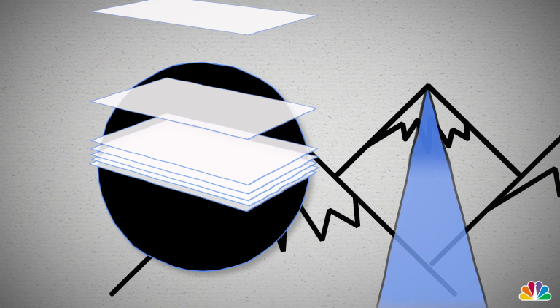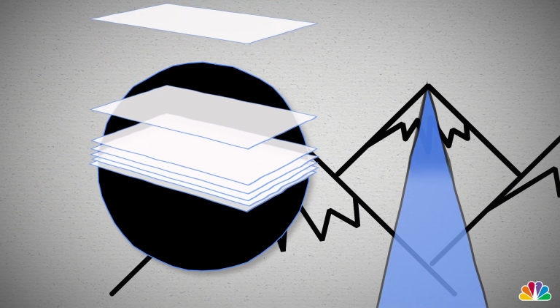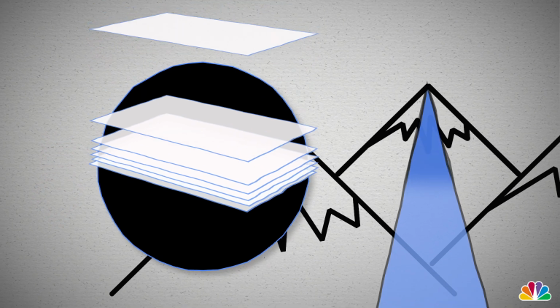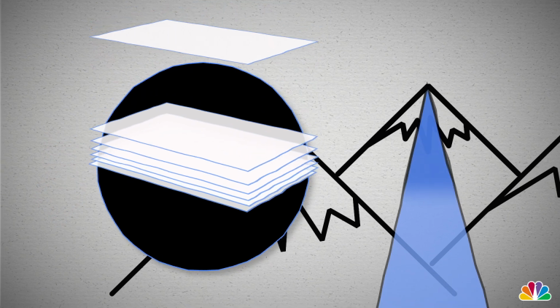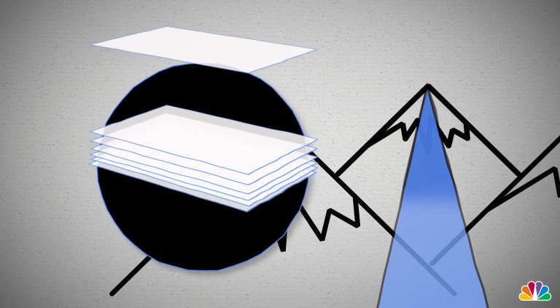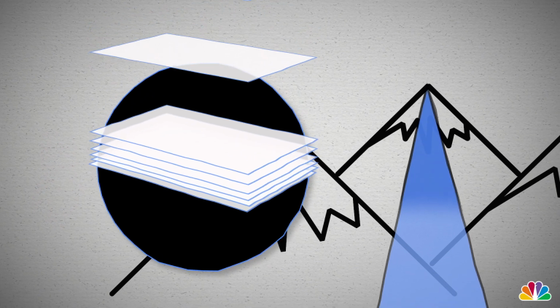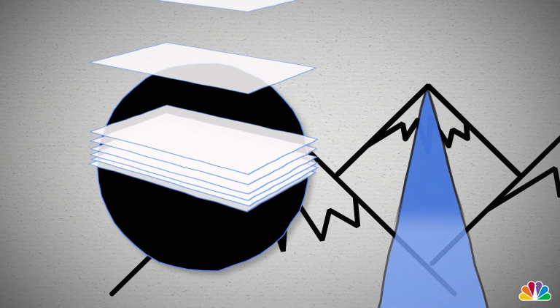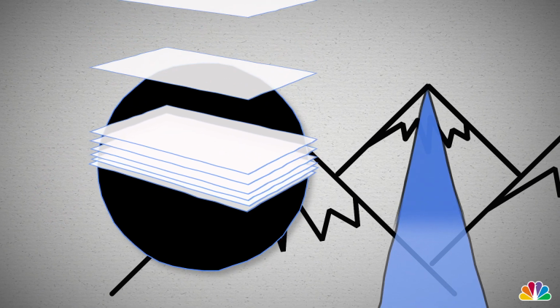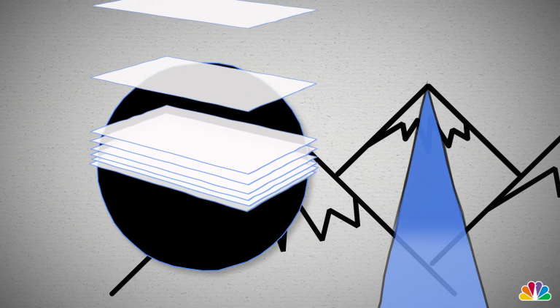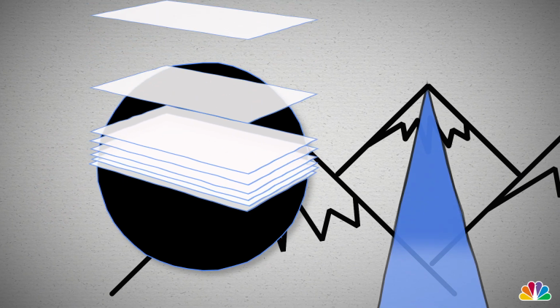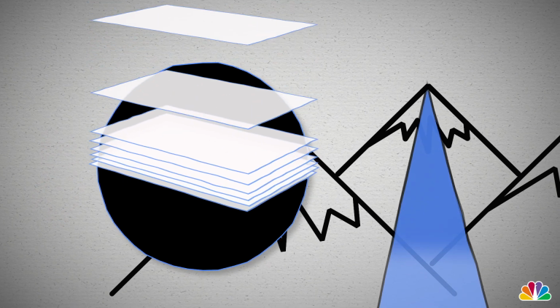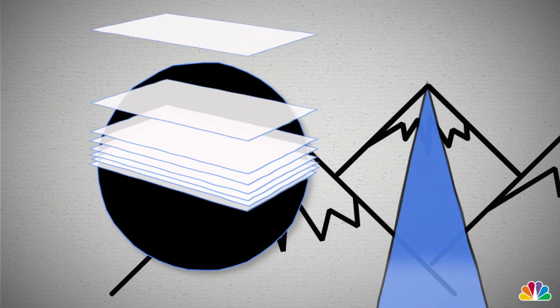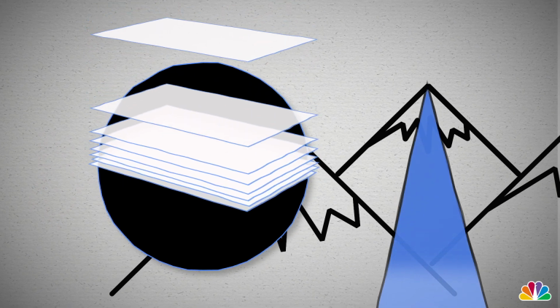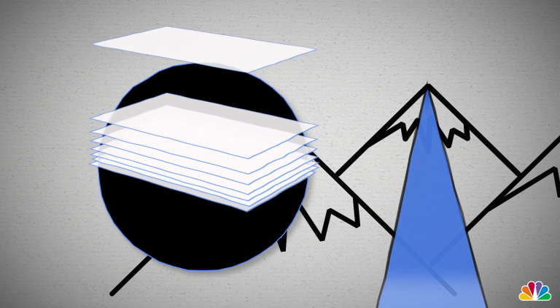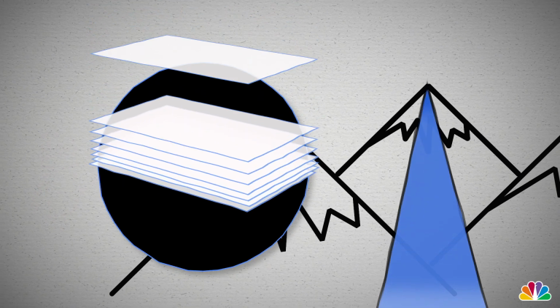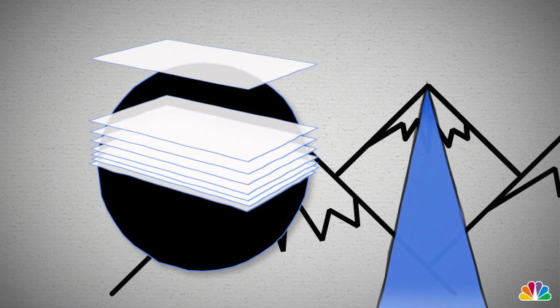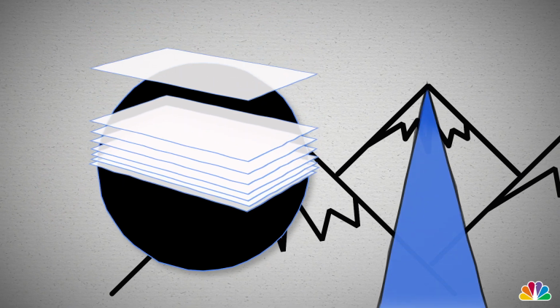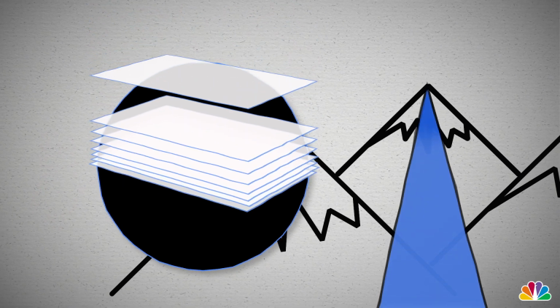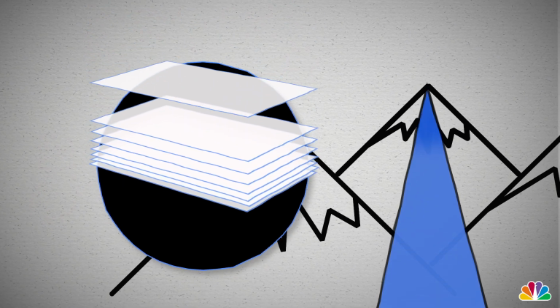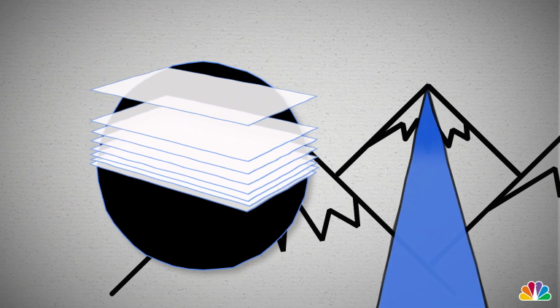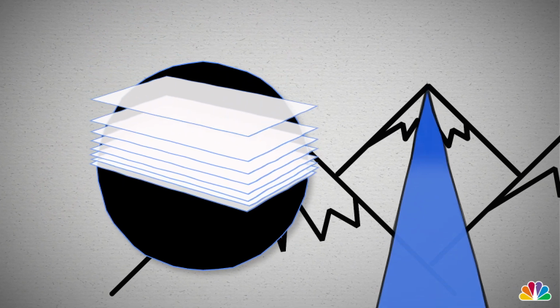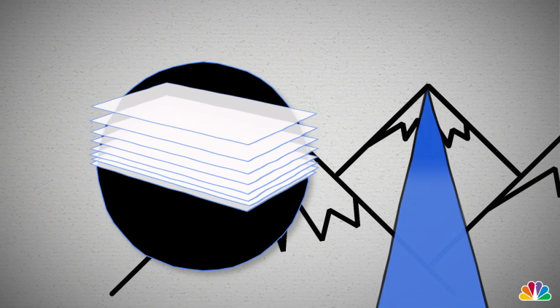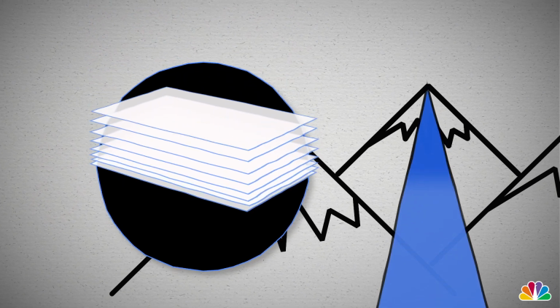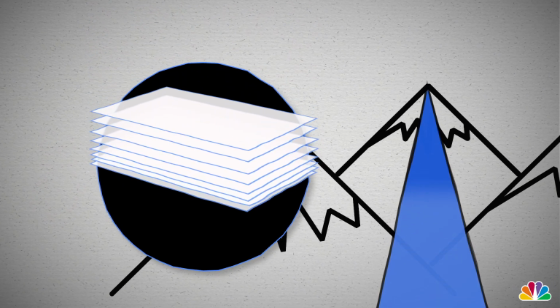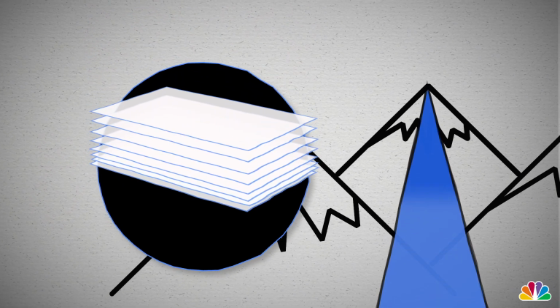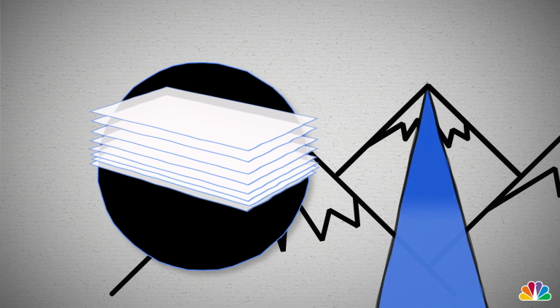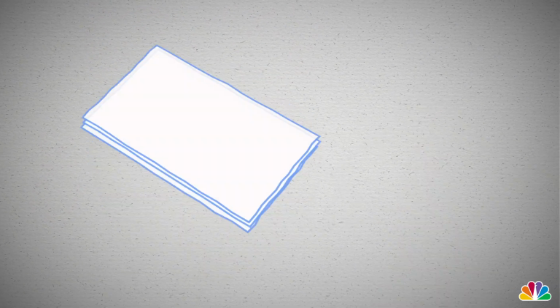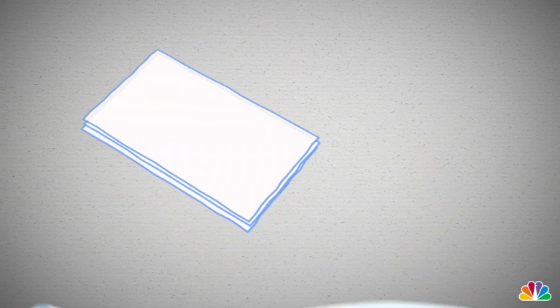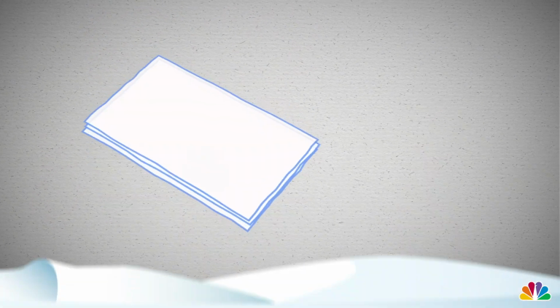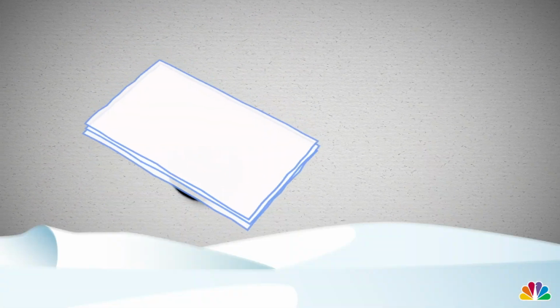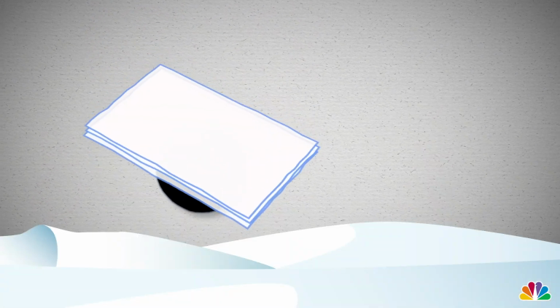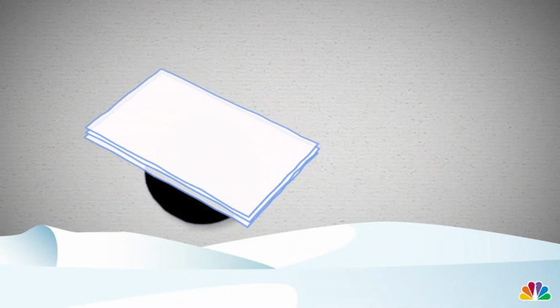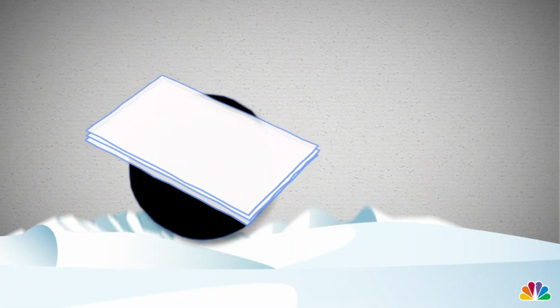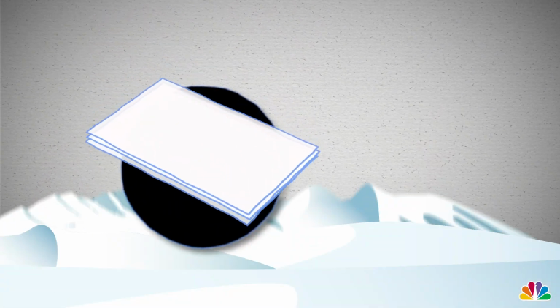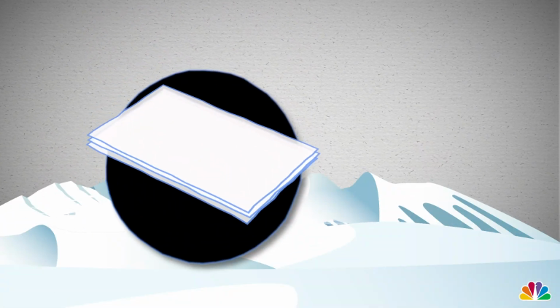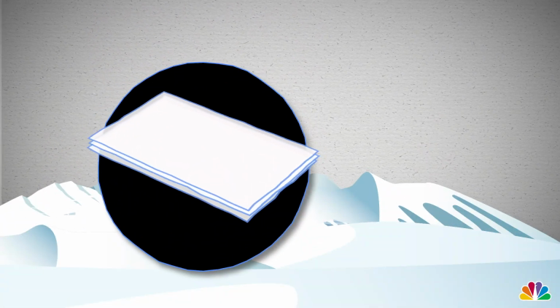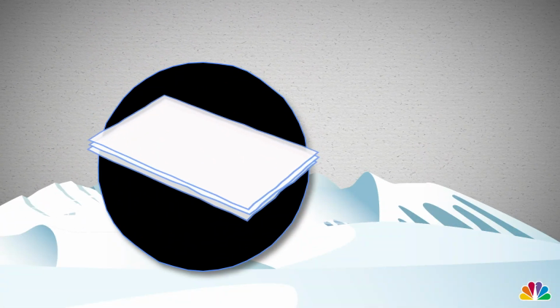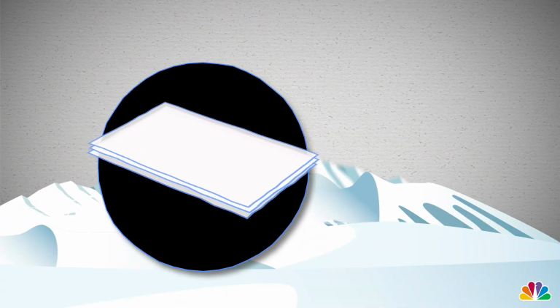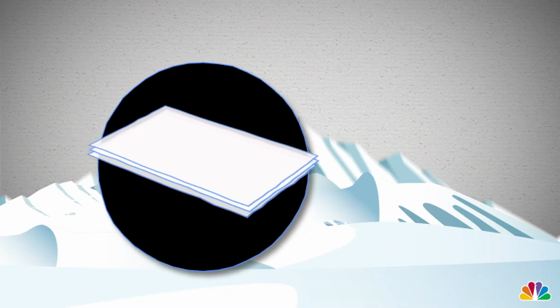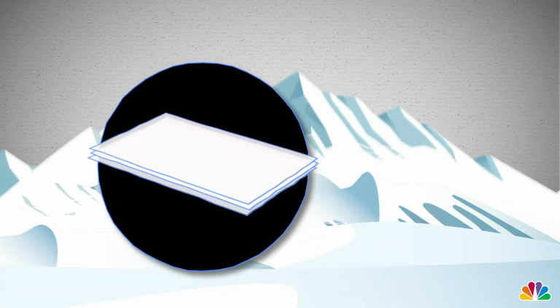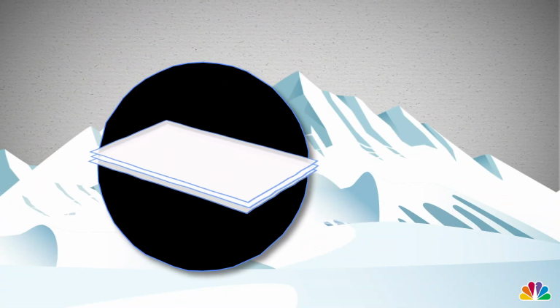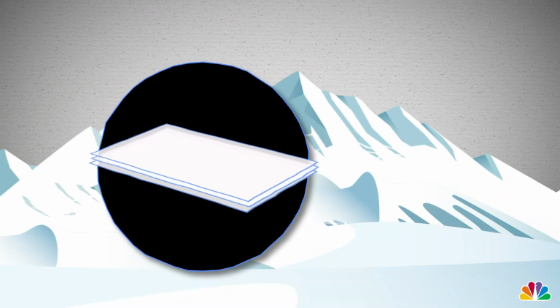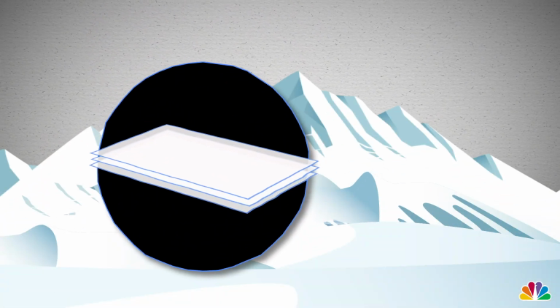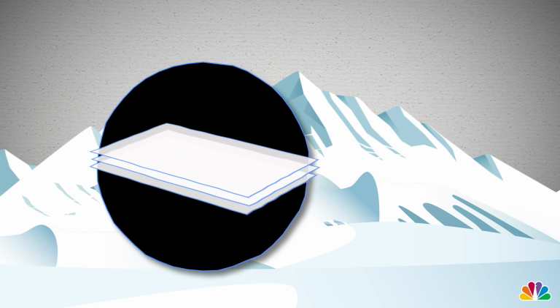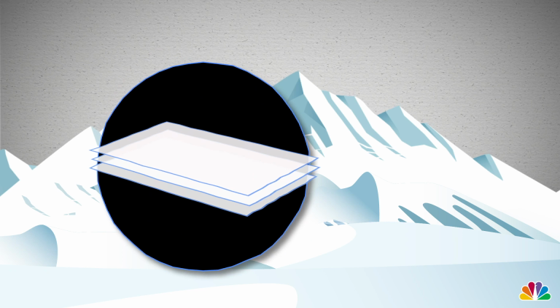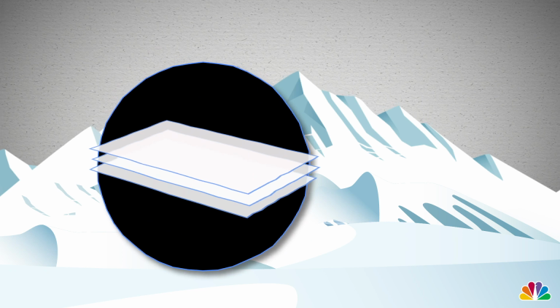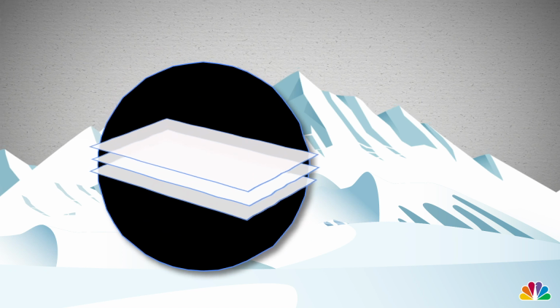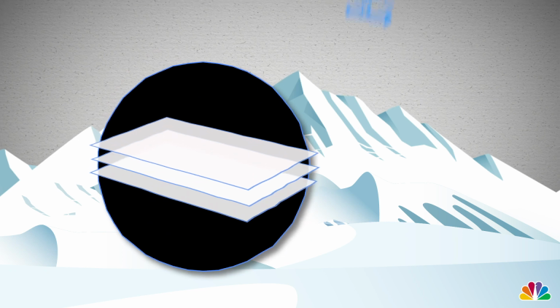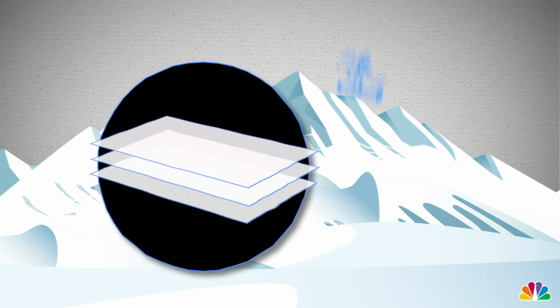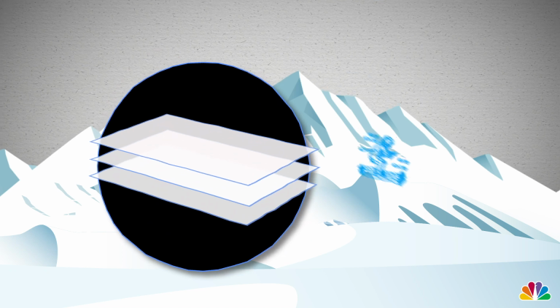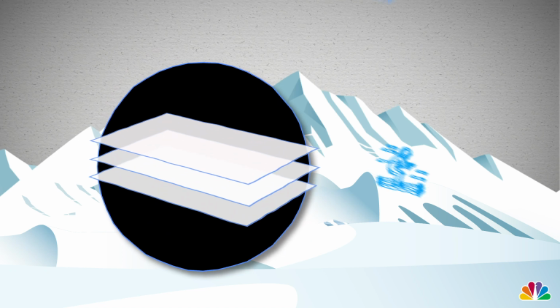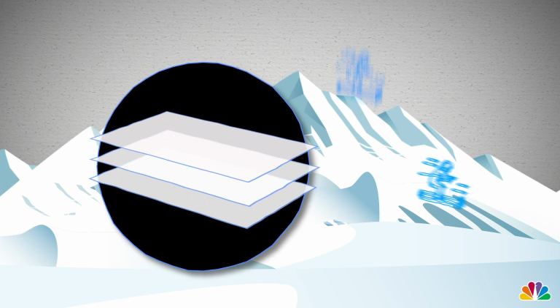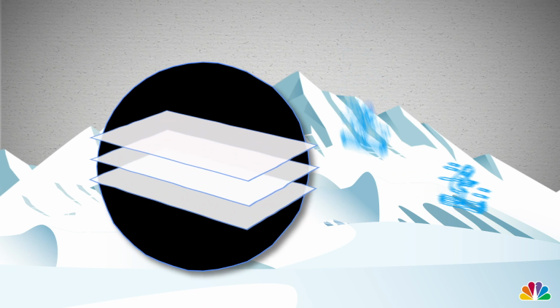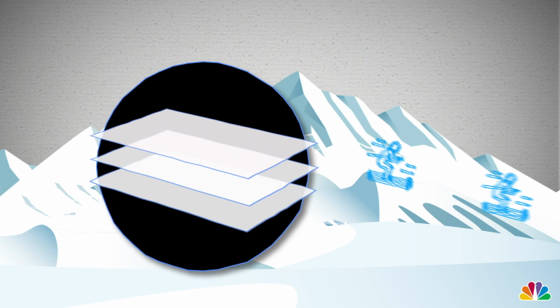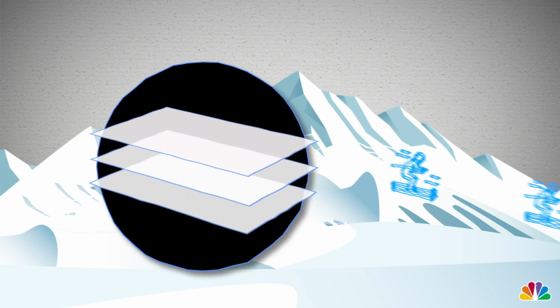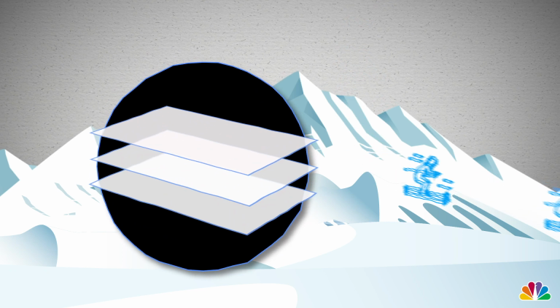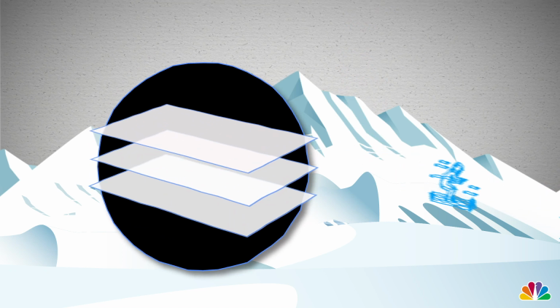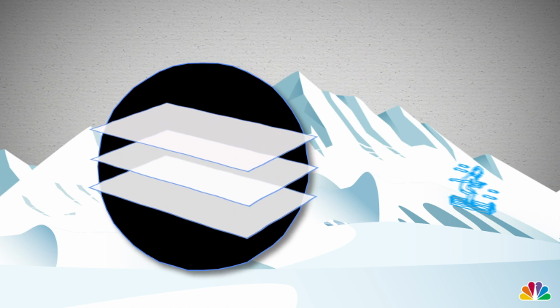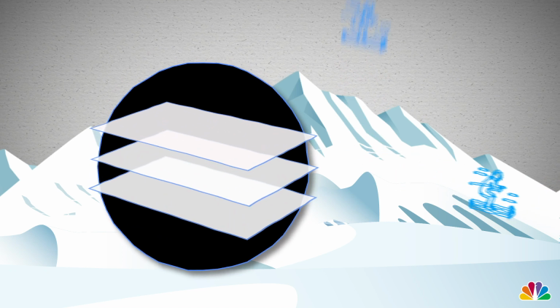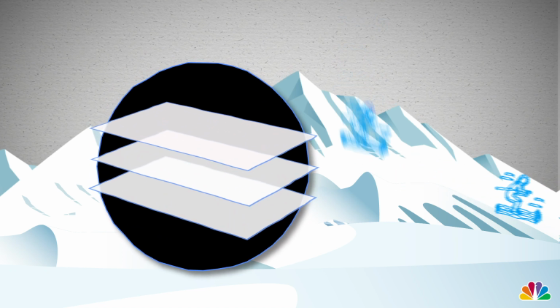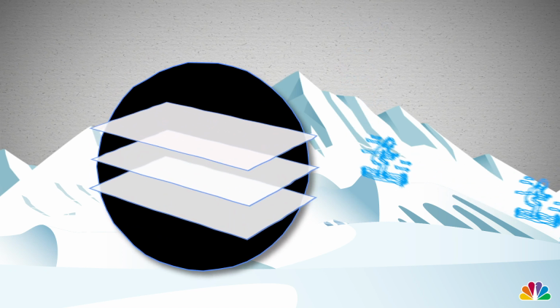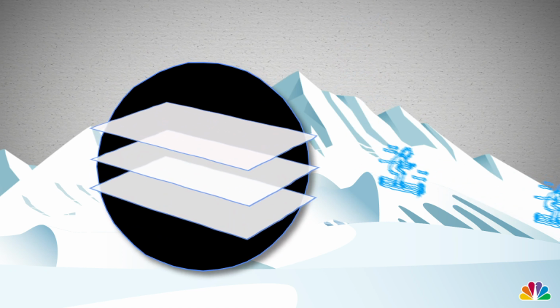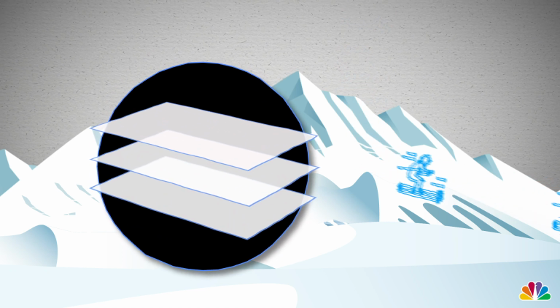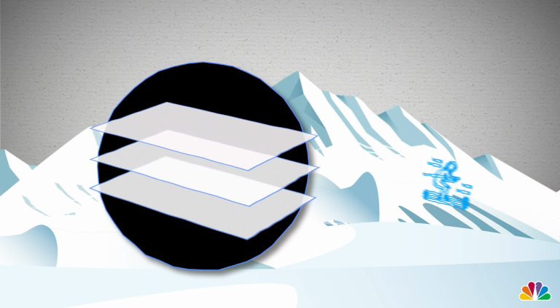Snowpacks are also a good way to measure snow density when you're skiing. The less dense a snowpack, the better the snow is for skiing.